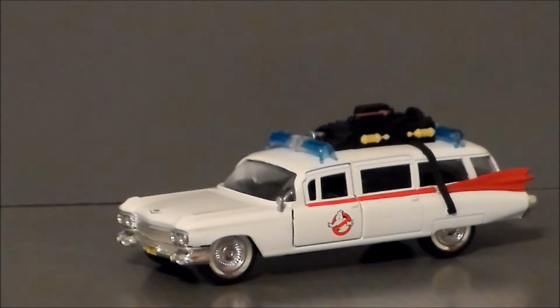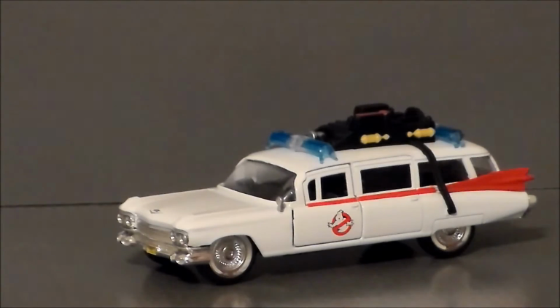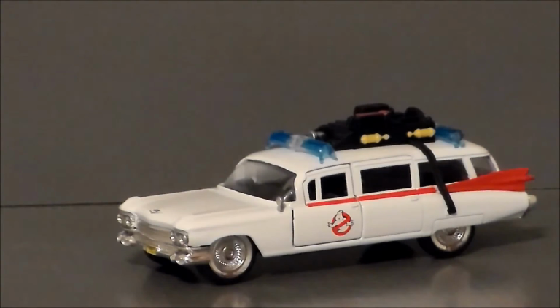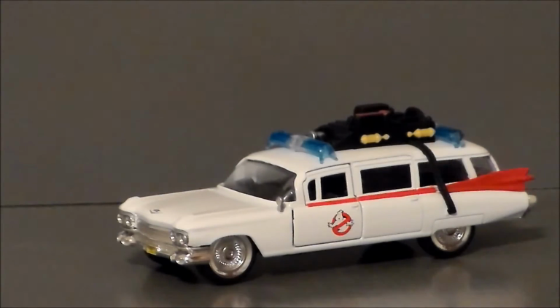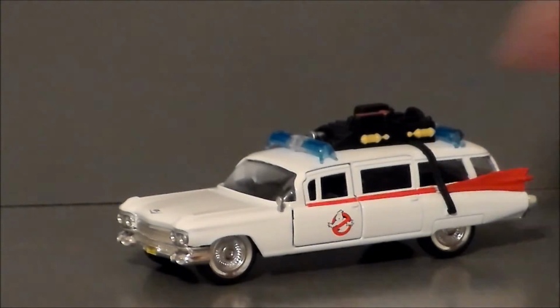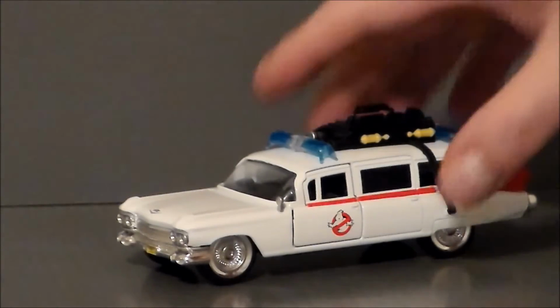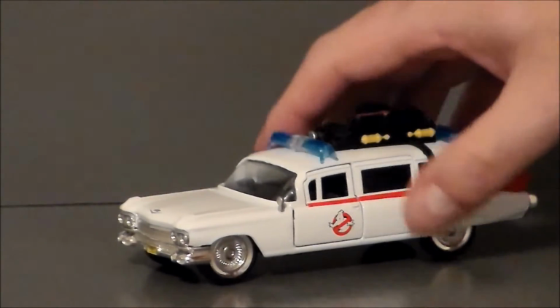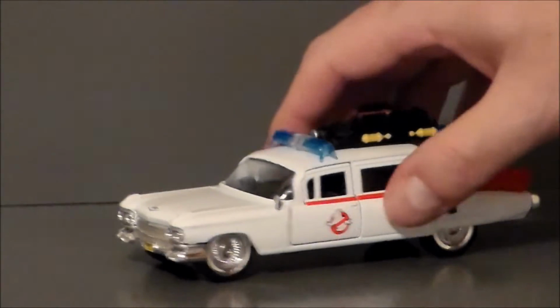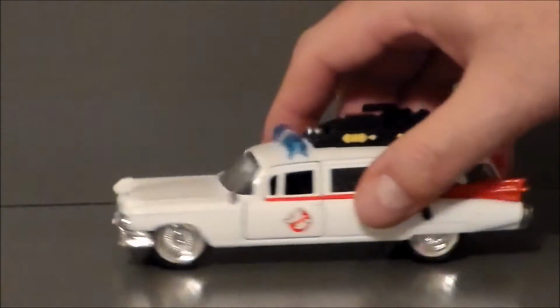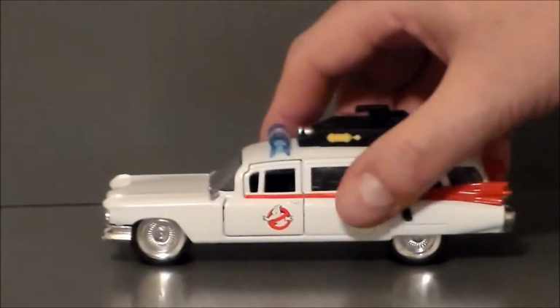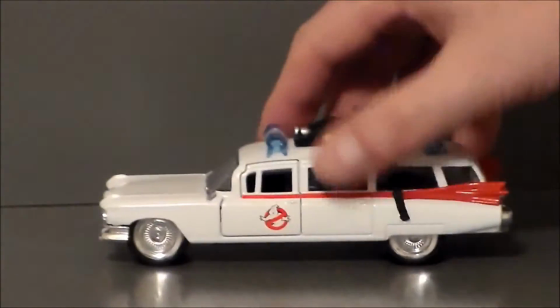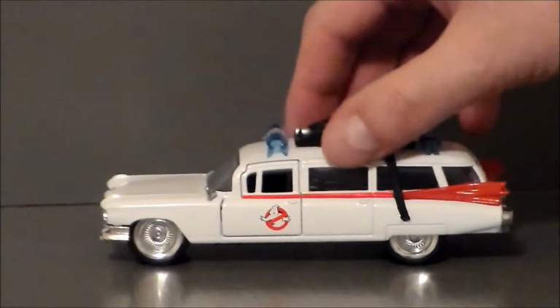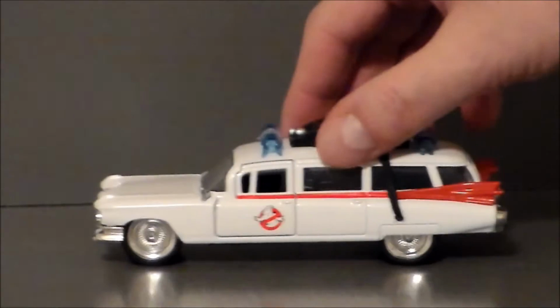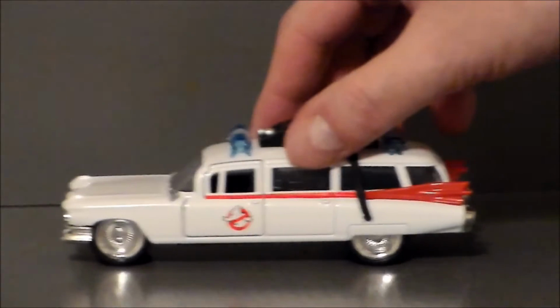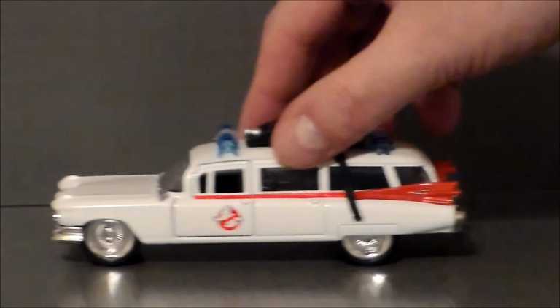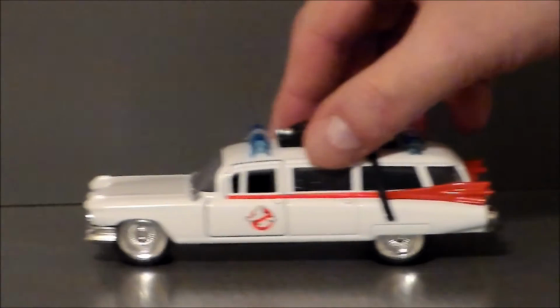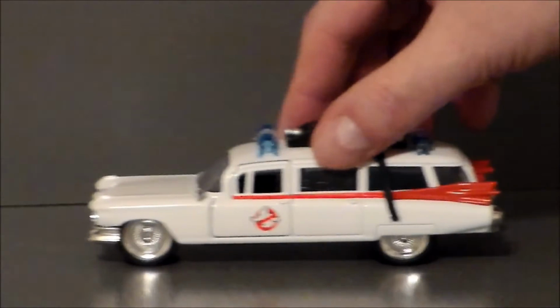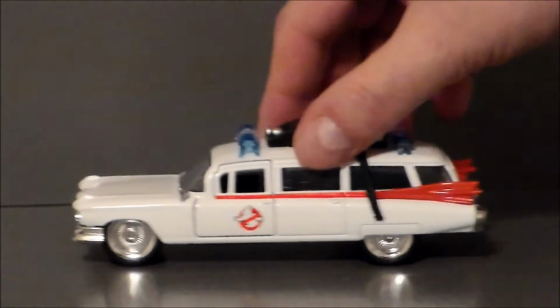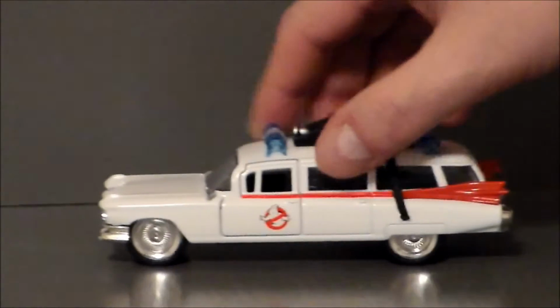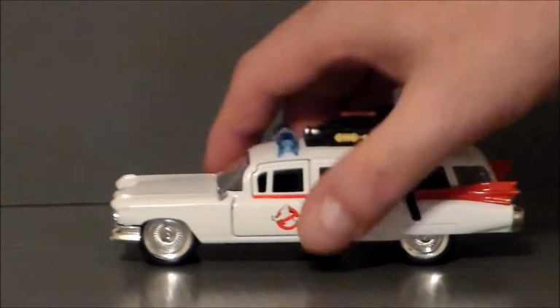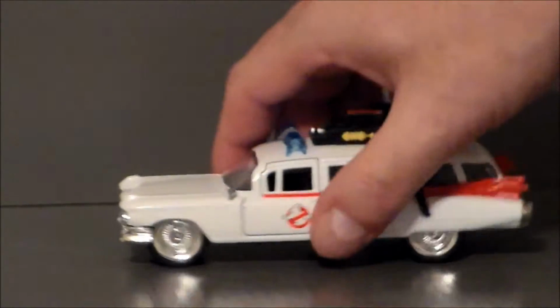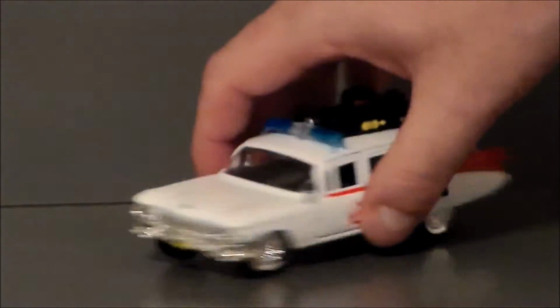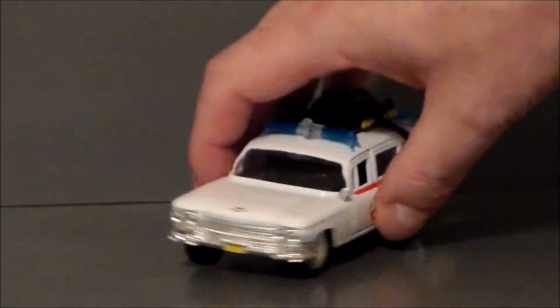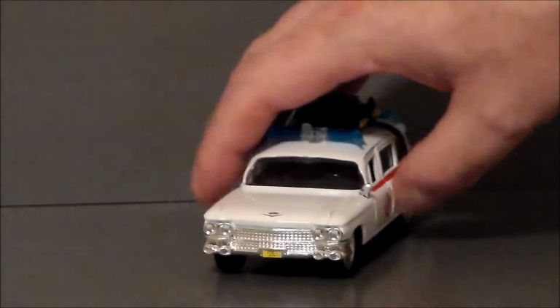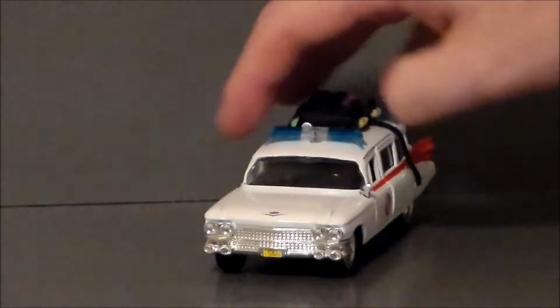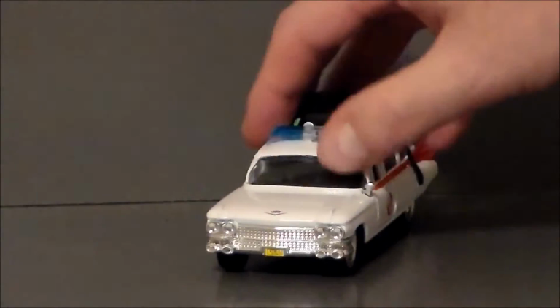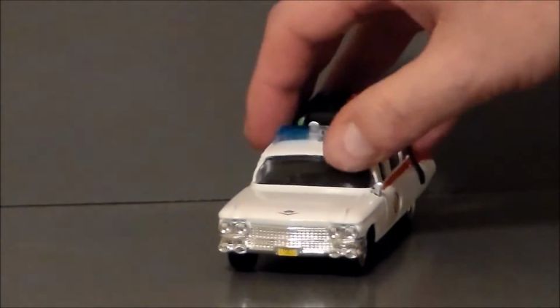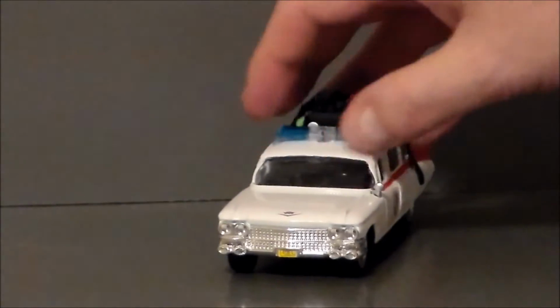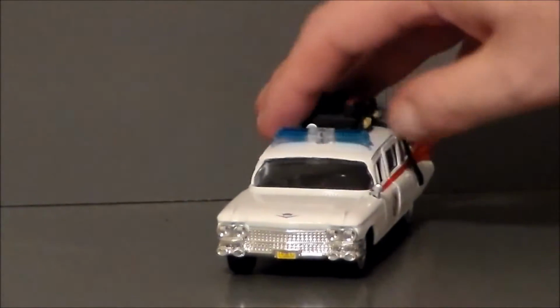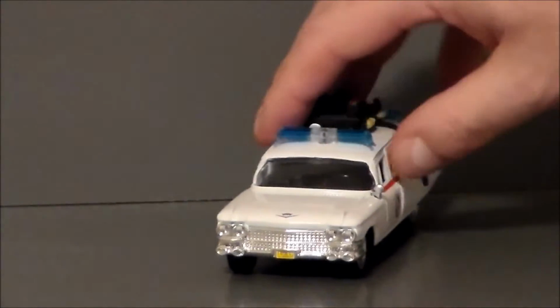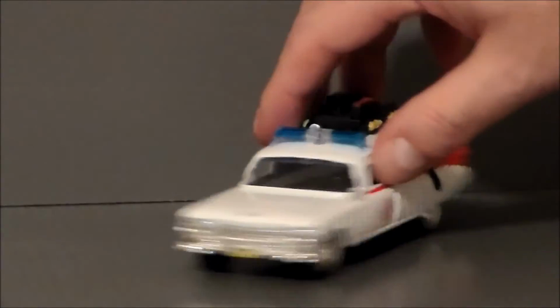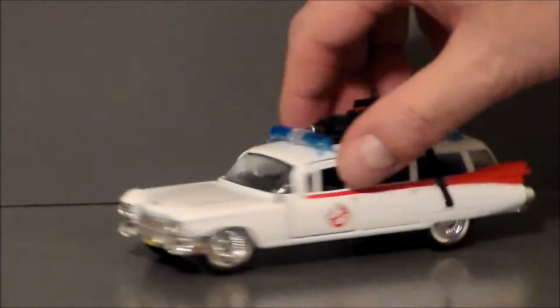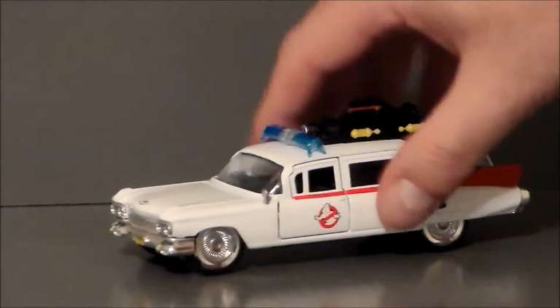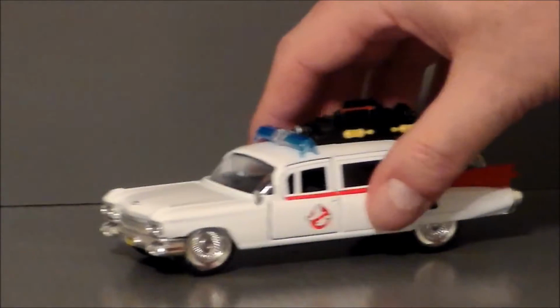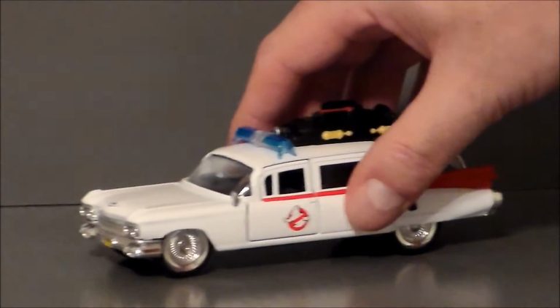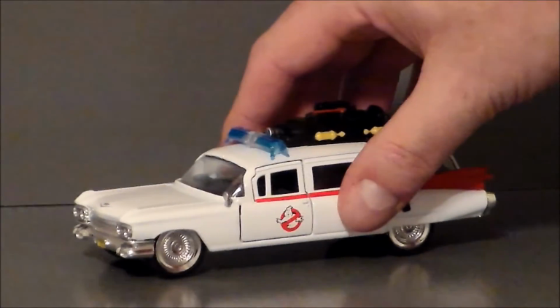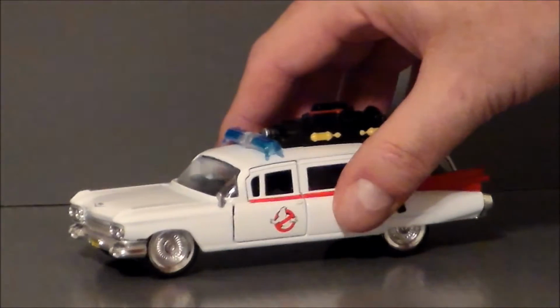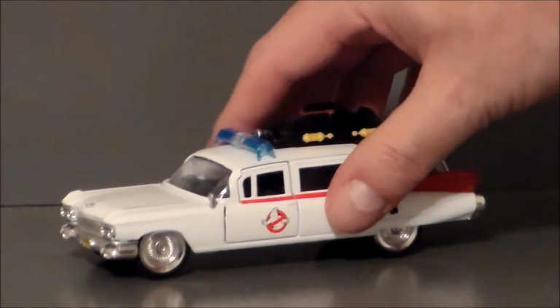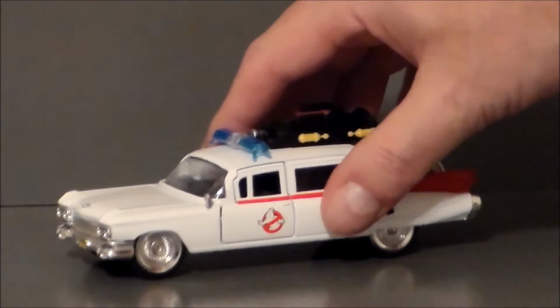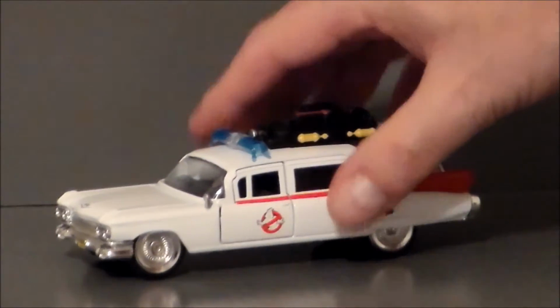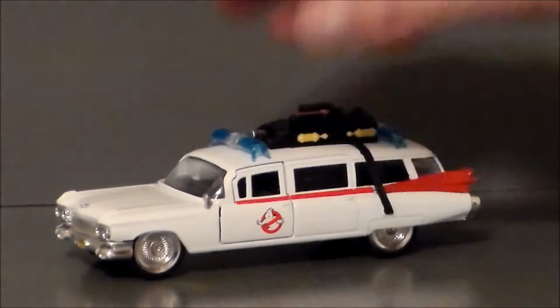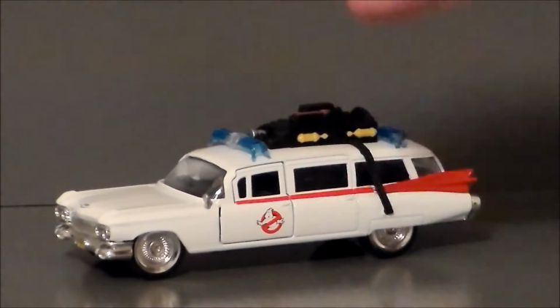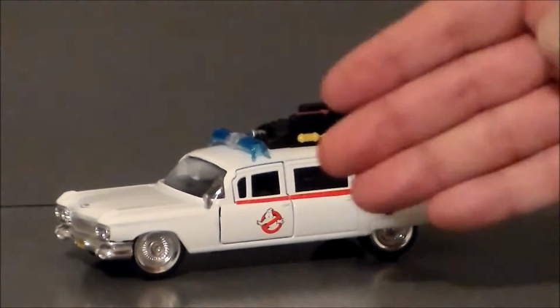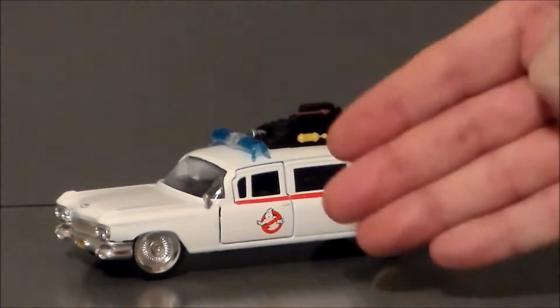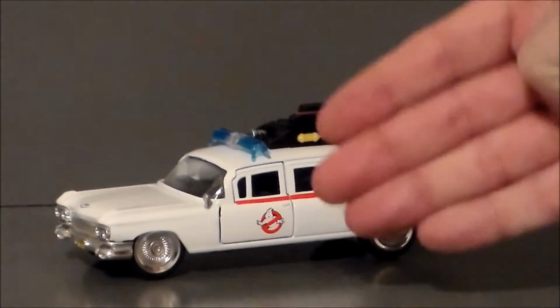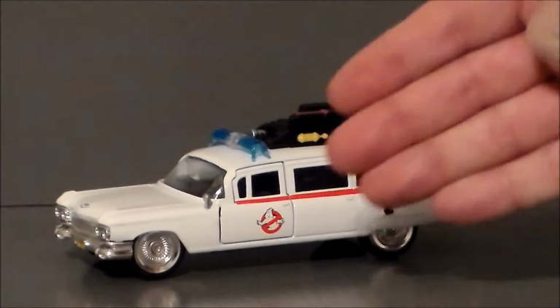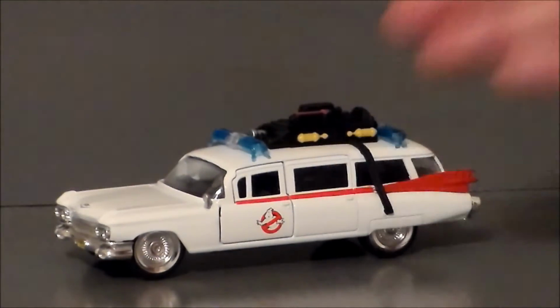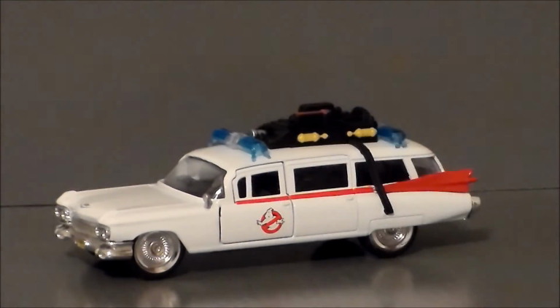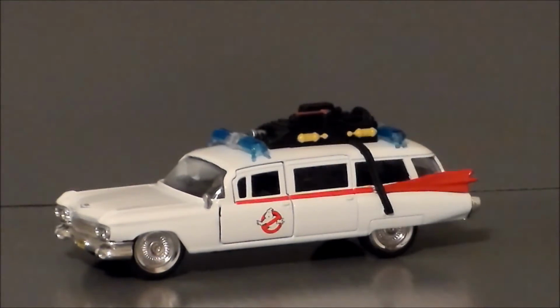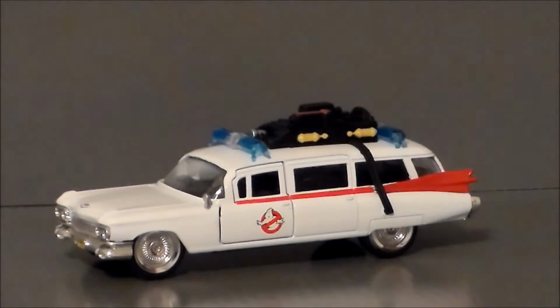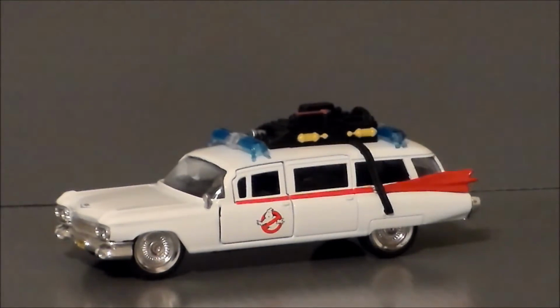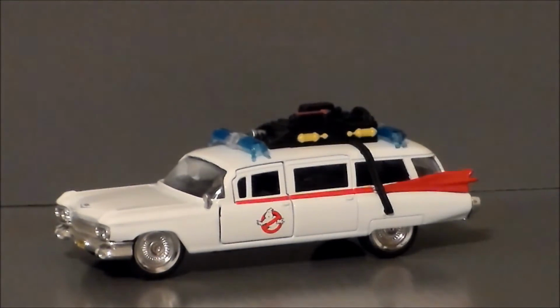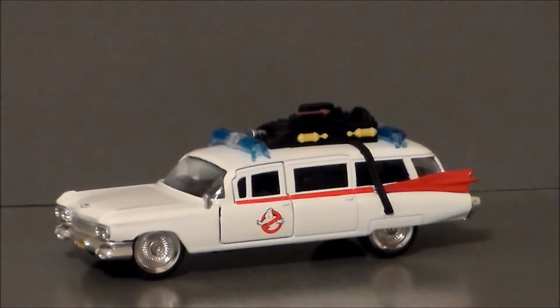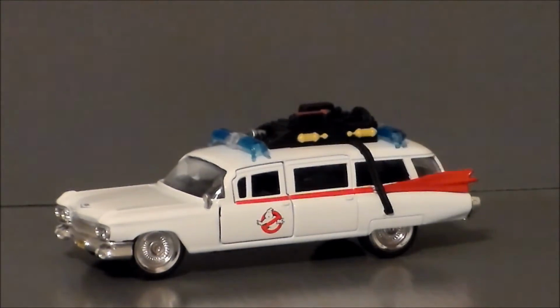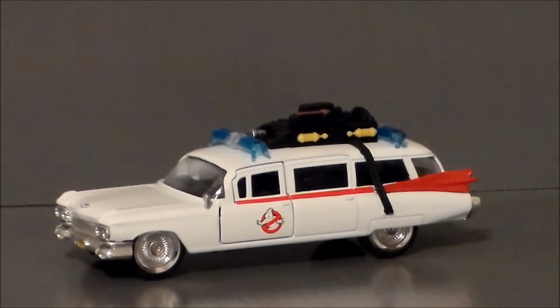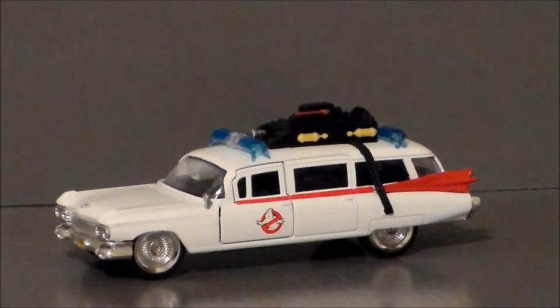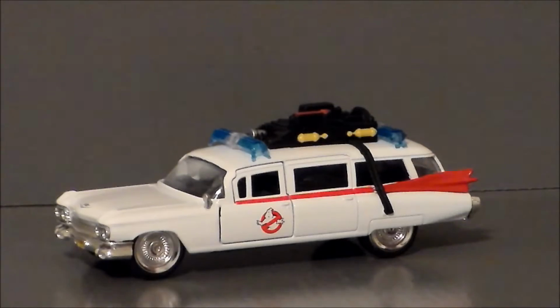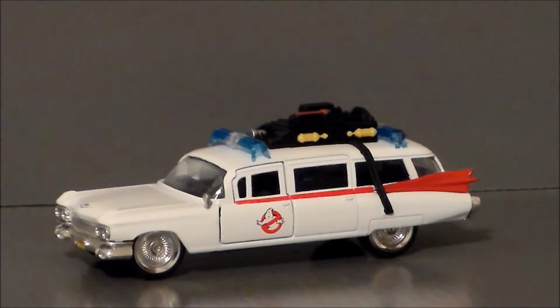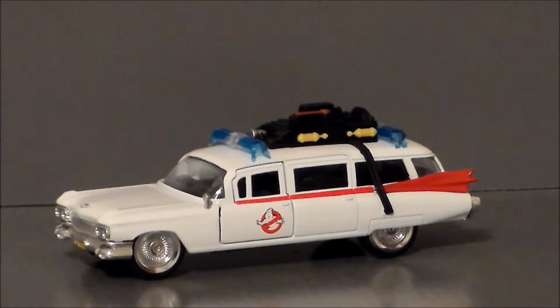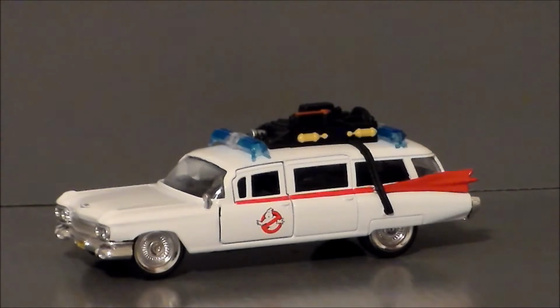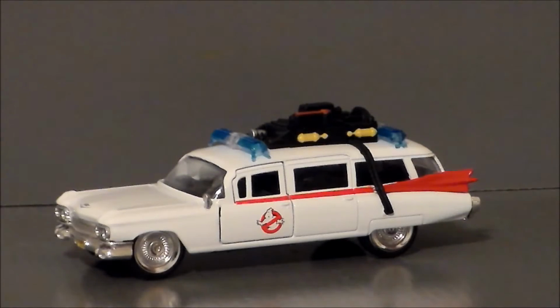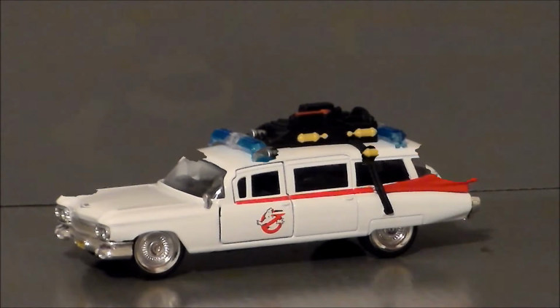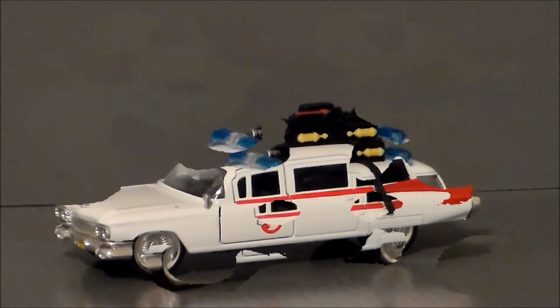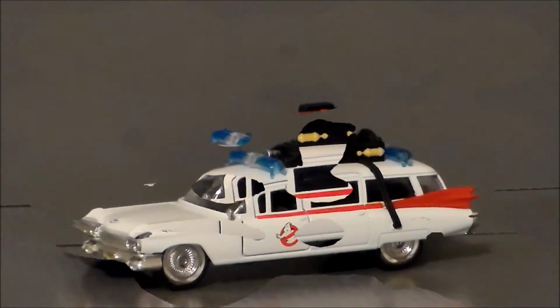But overall, this thing is definitely cool. I like the size, and the build of it just seems very, very nice.